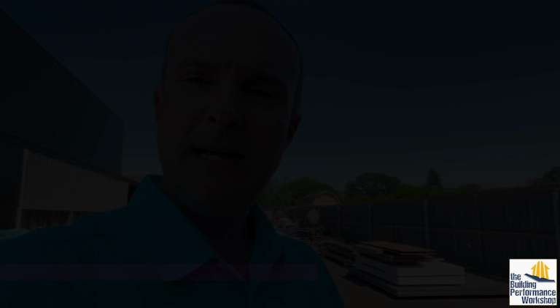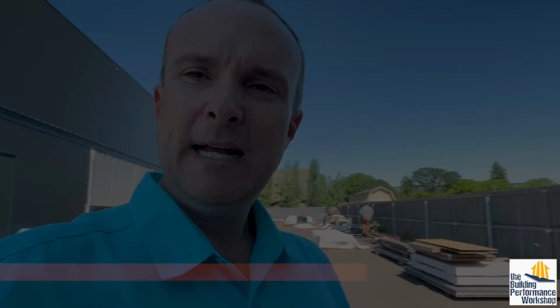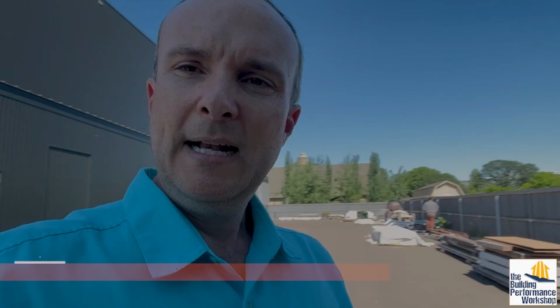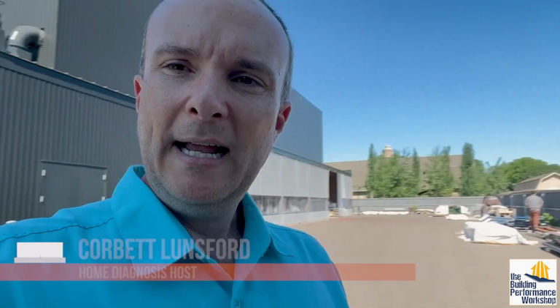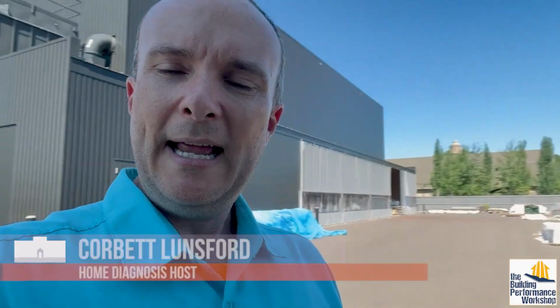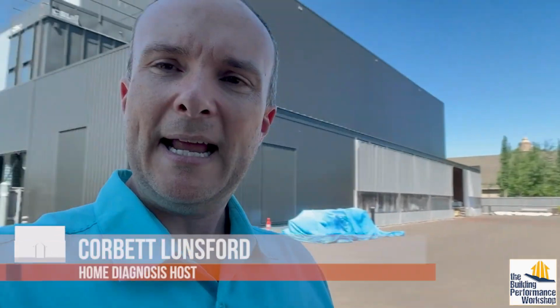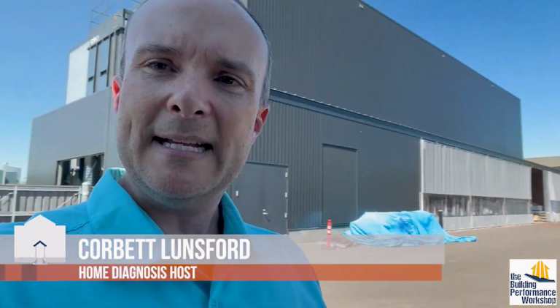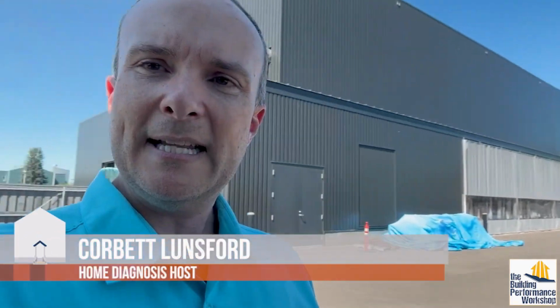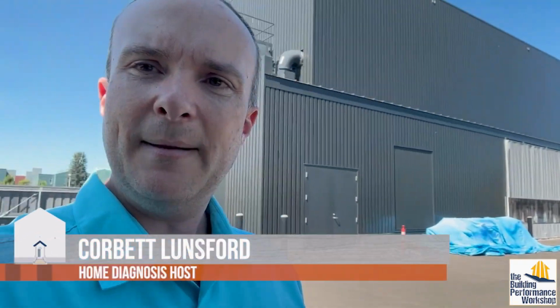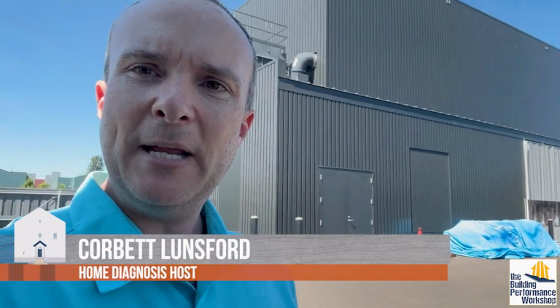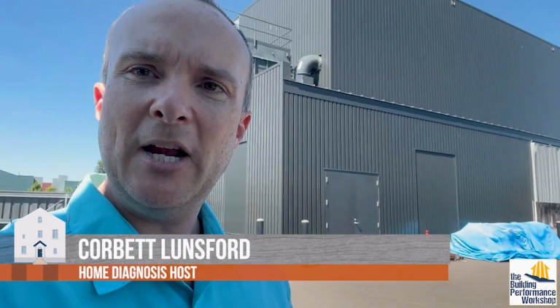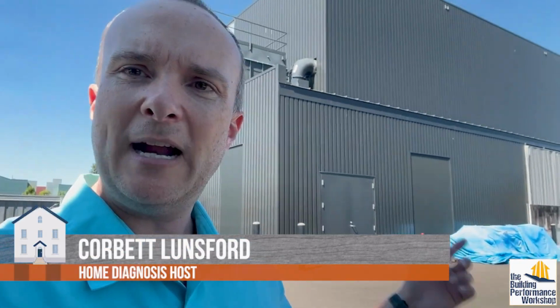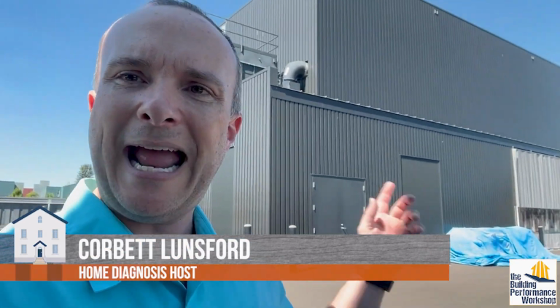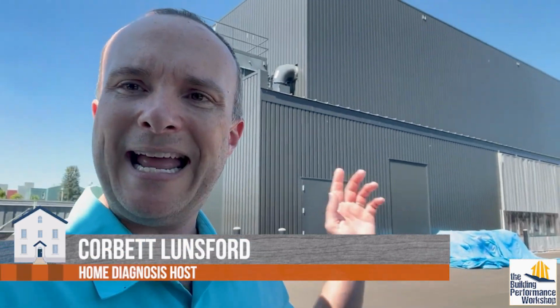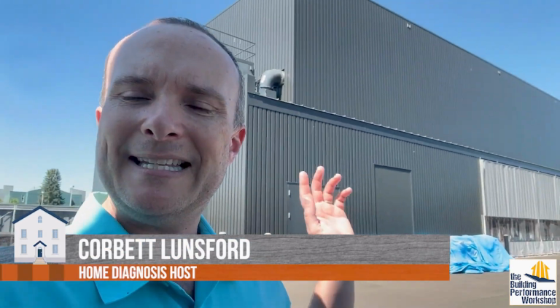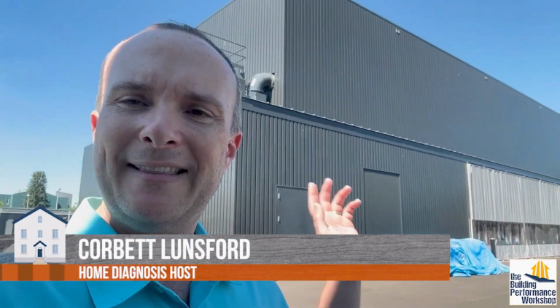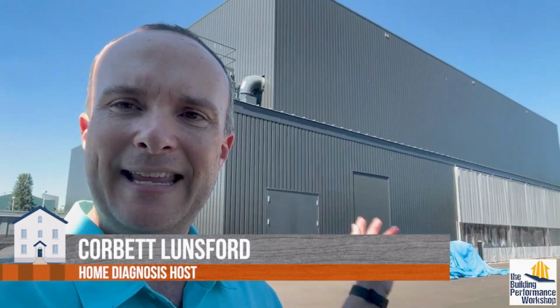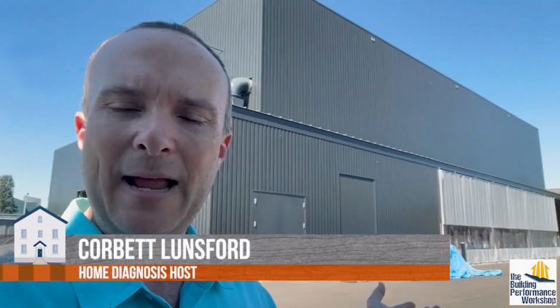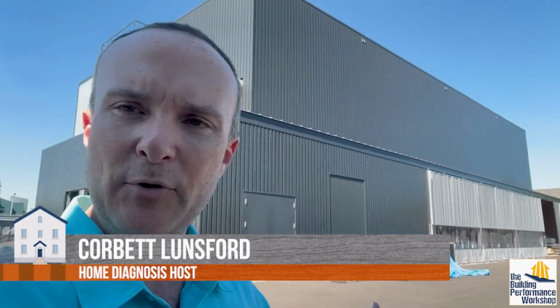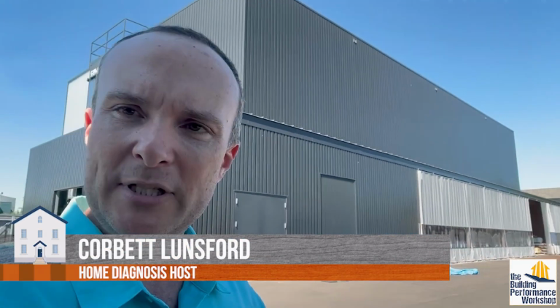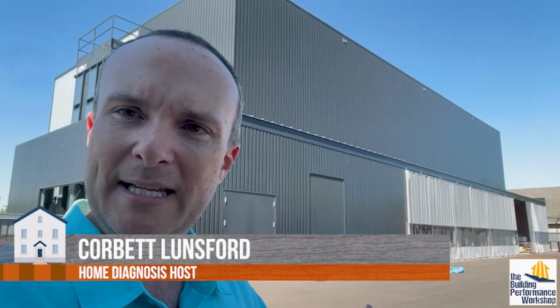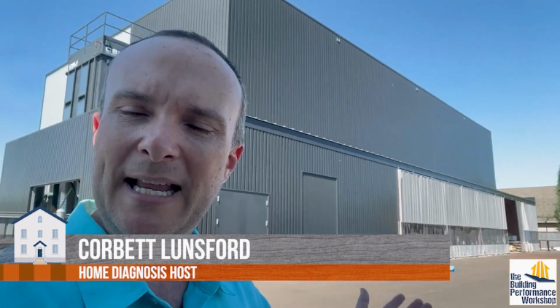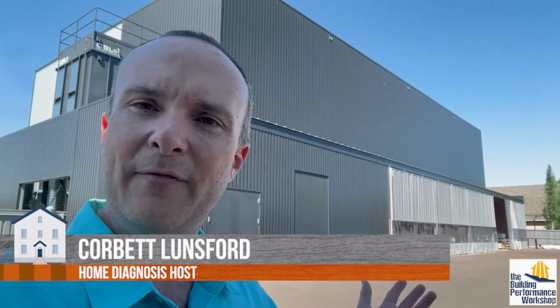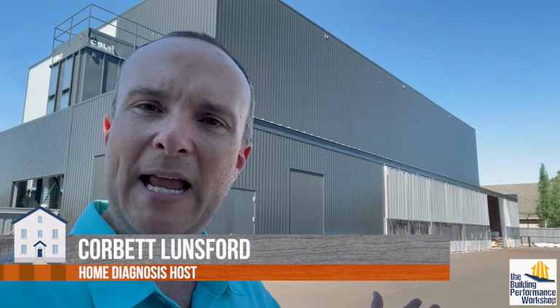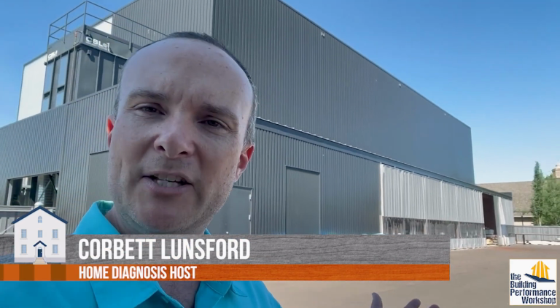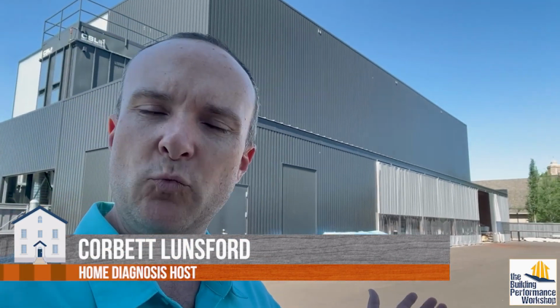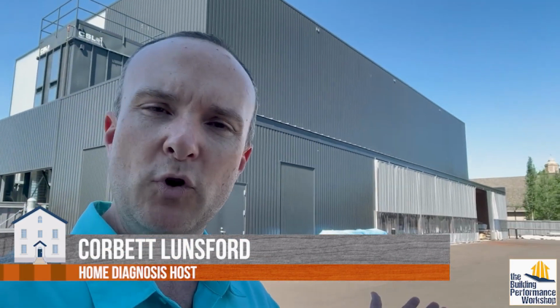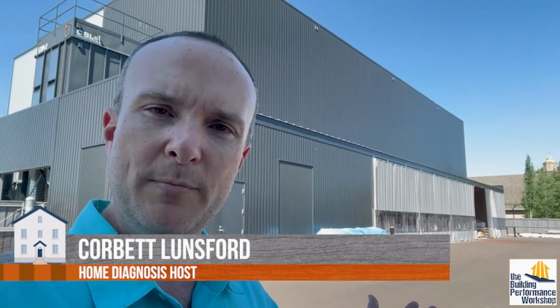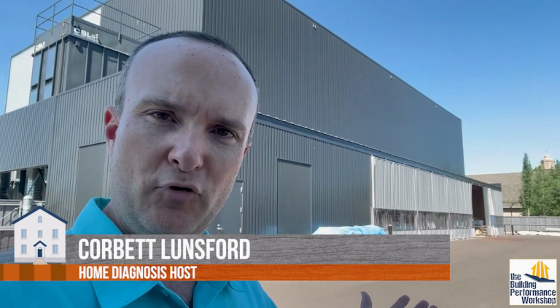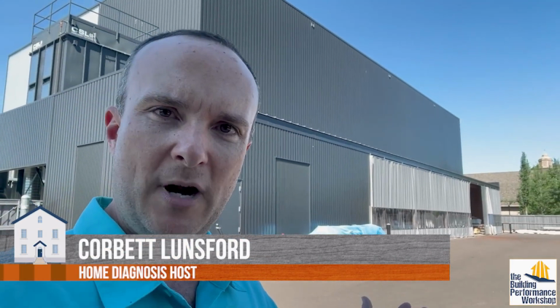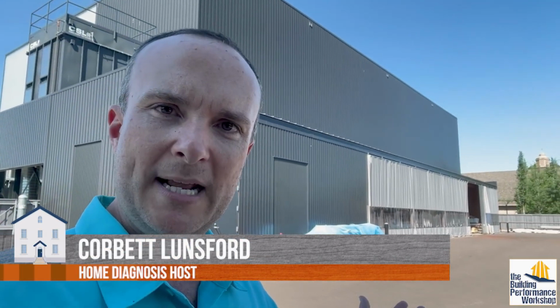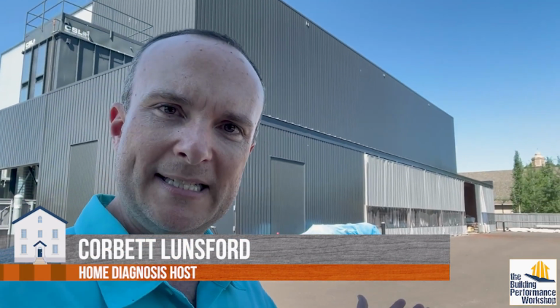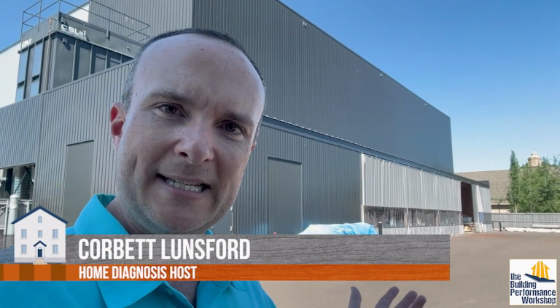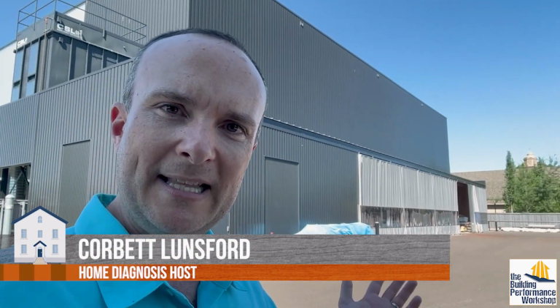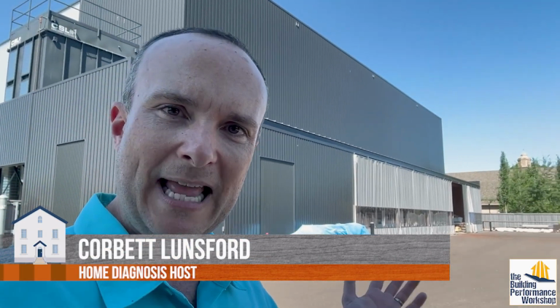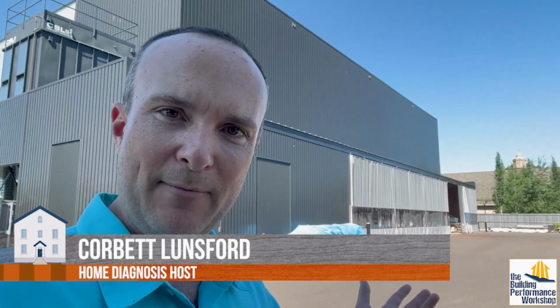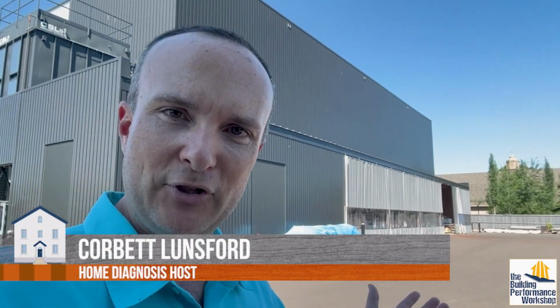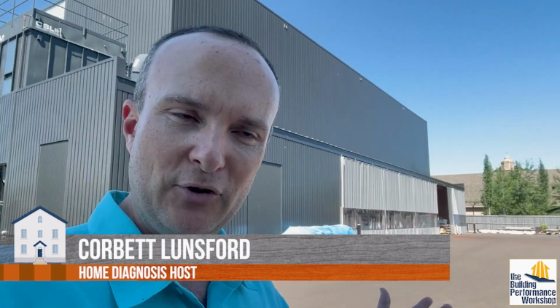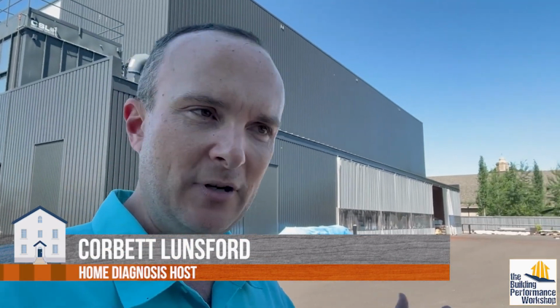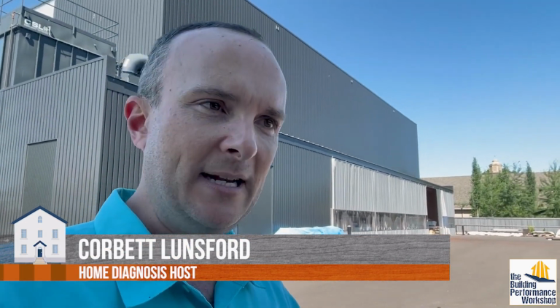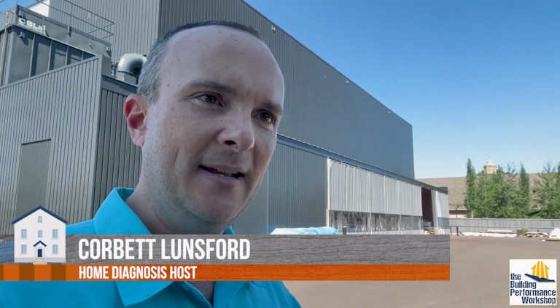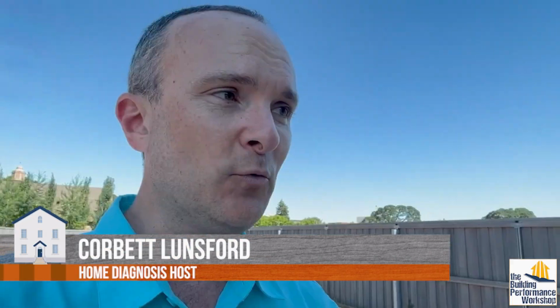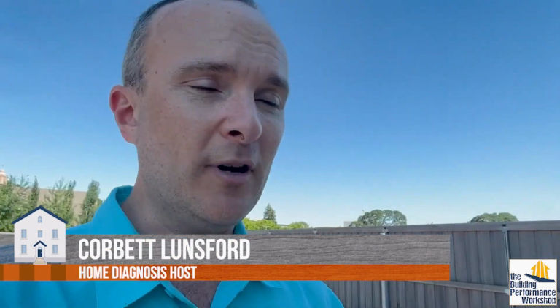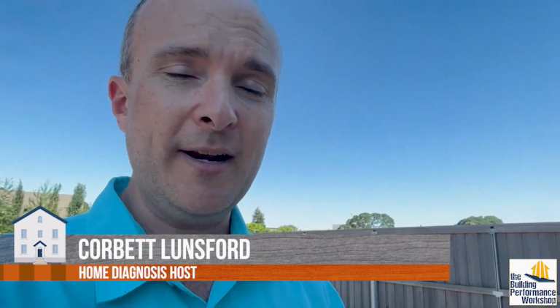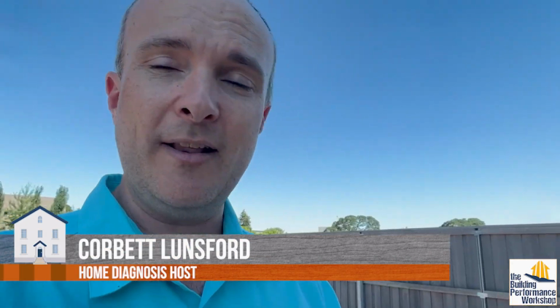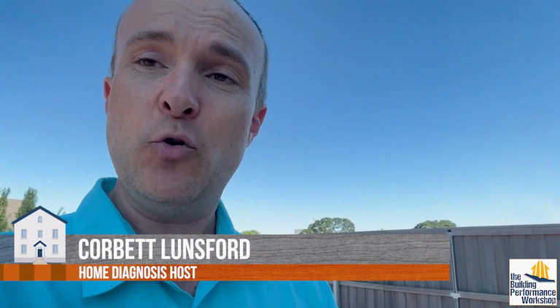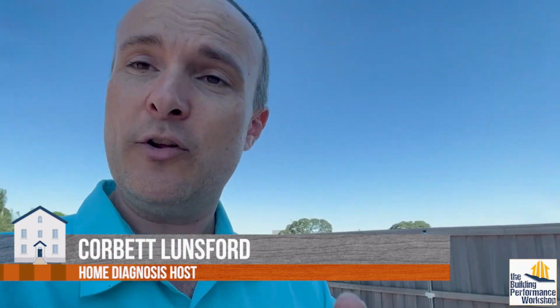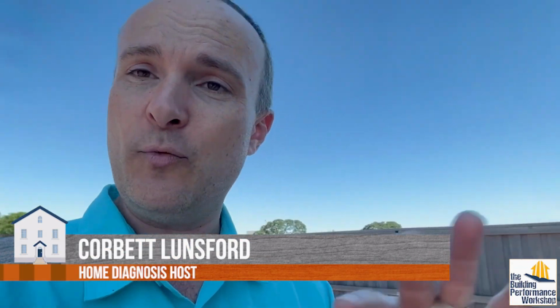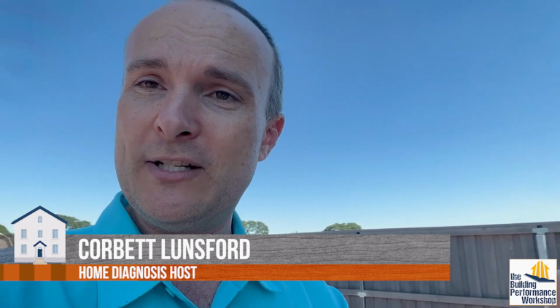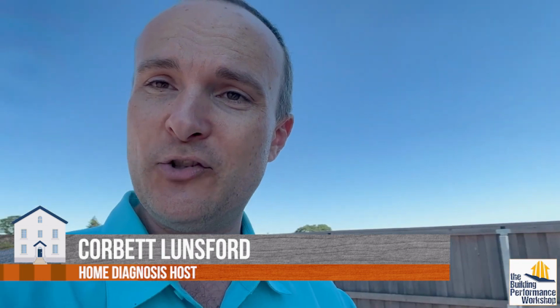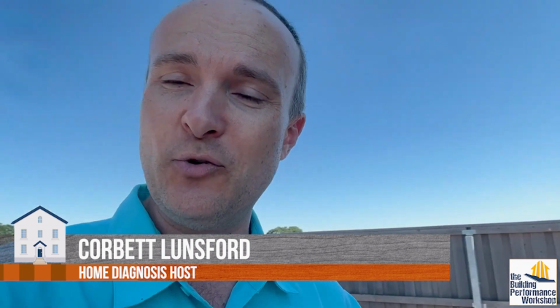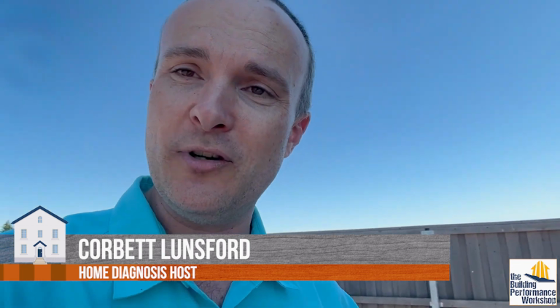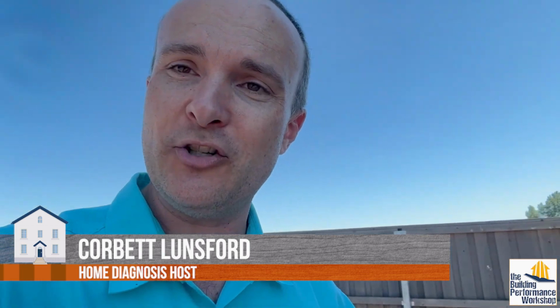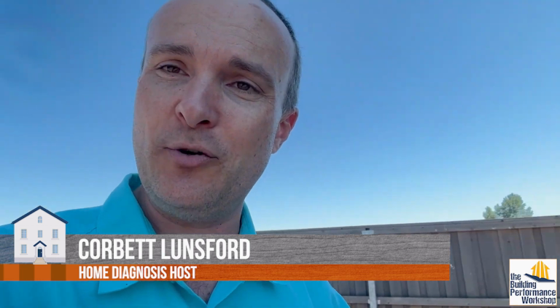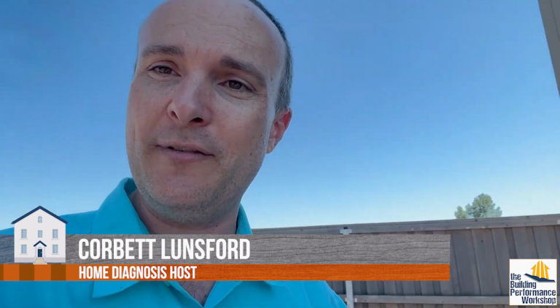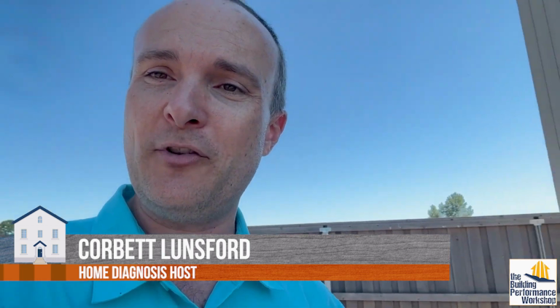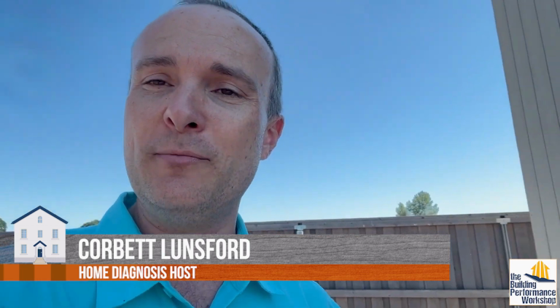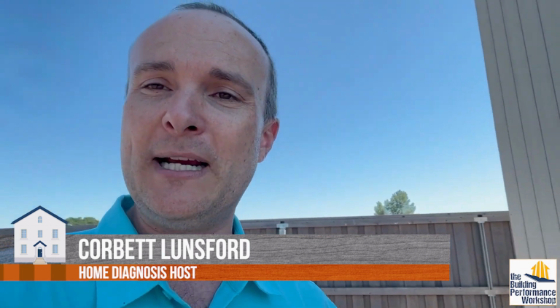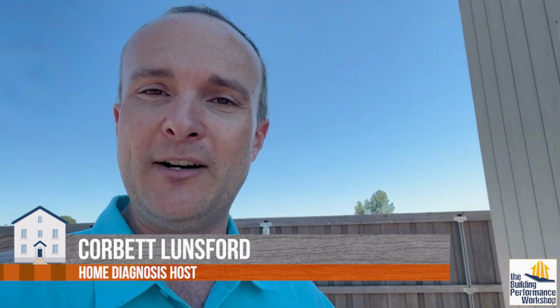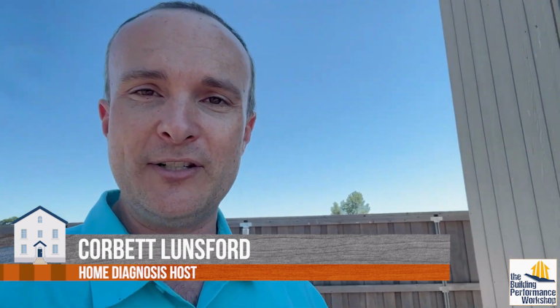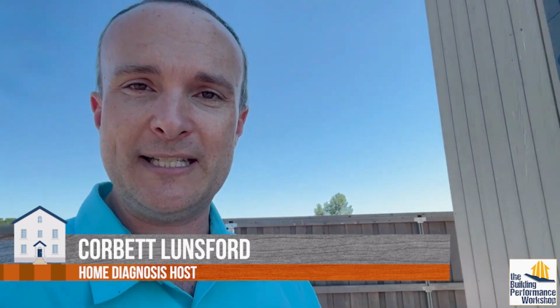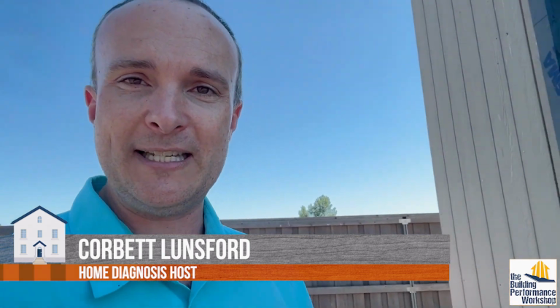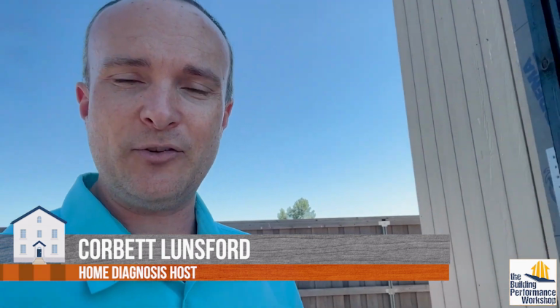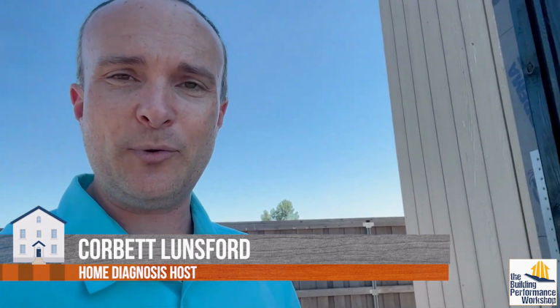Hey guys, I'm here at the Emerson Advanced Wood Products Laboratory. We're on the Northwest Tour, shooting for Home Diagnosis Season 3.